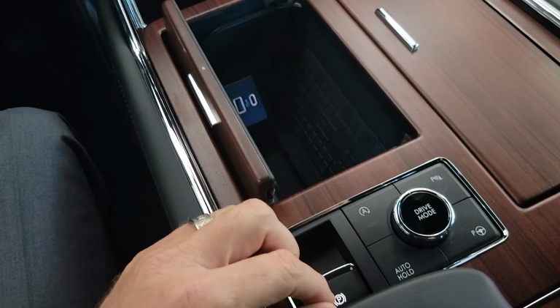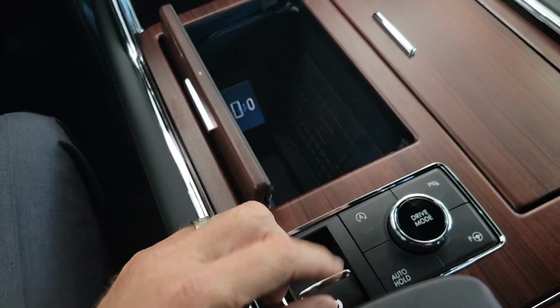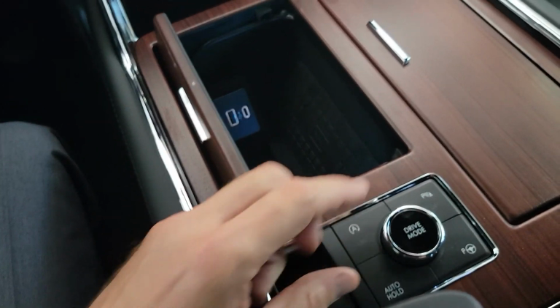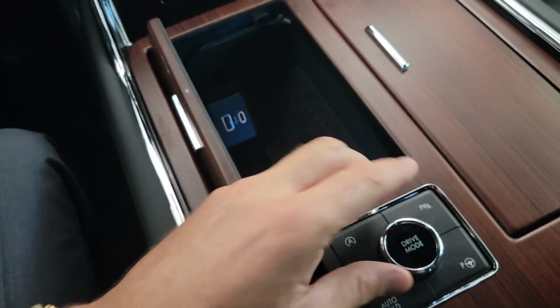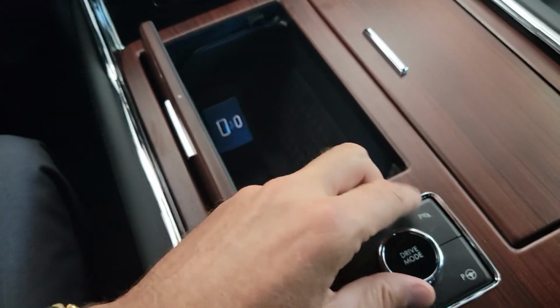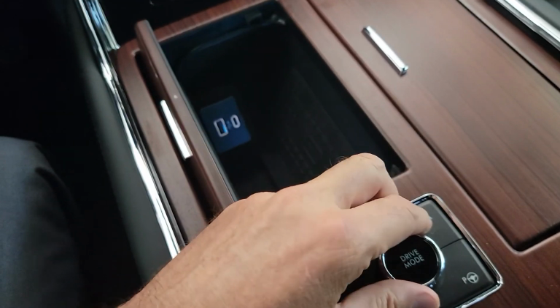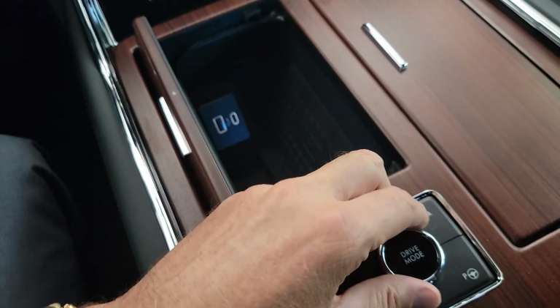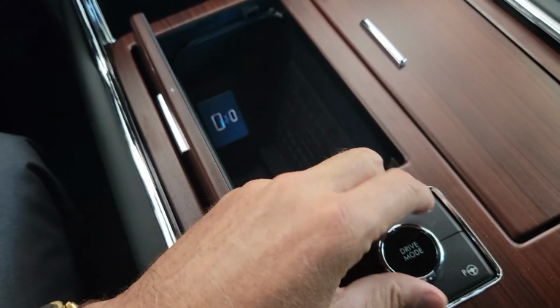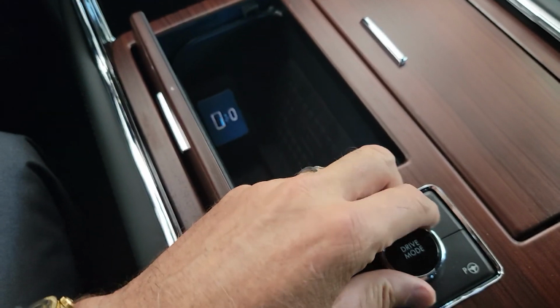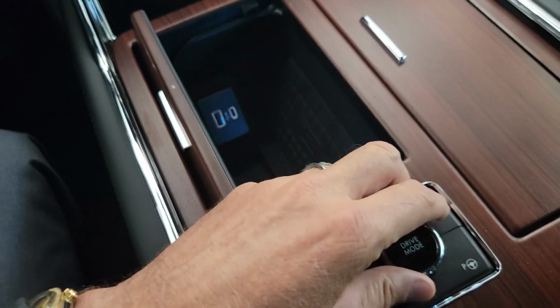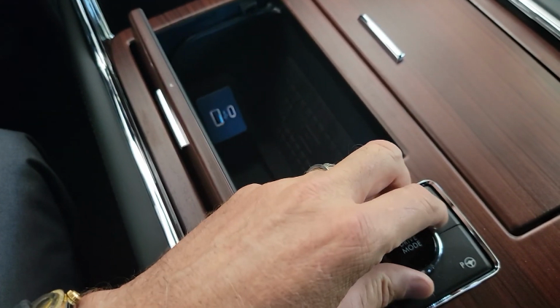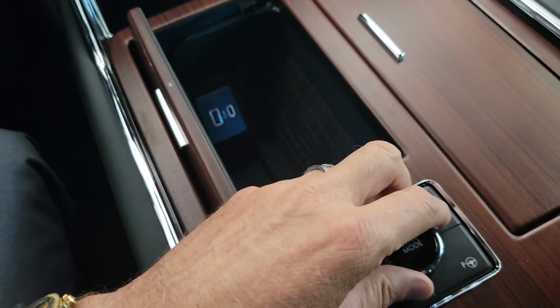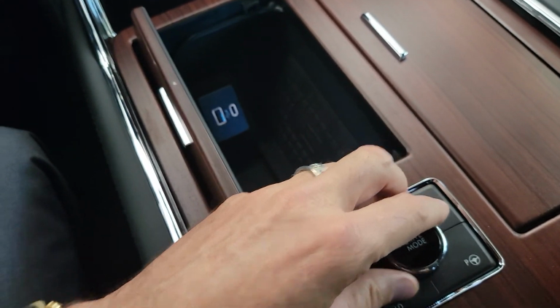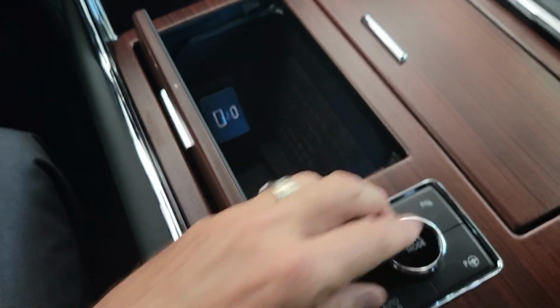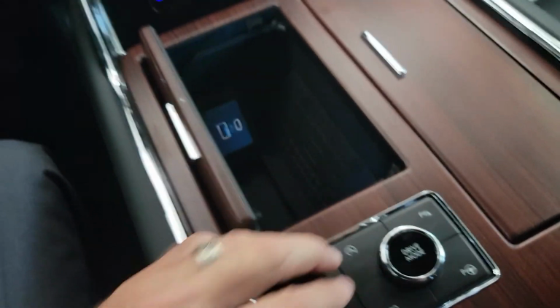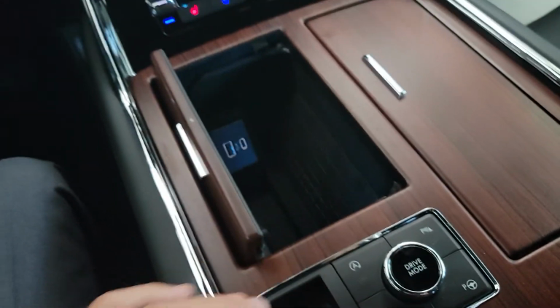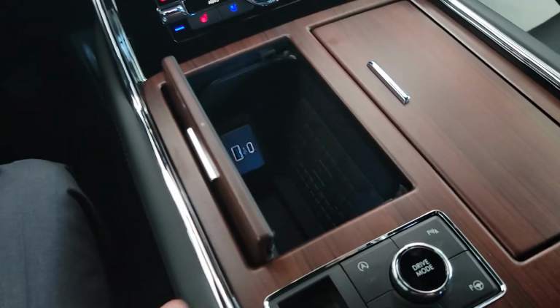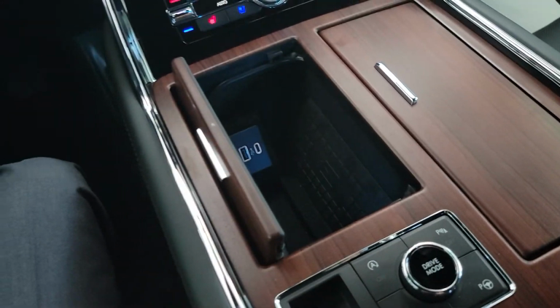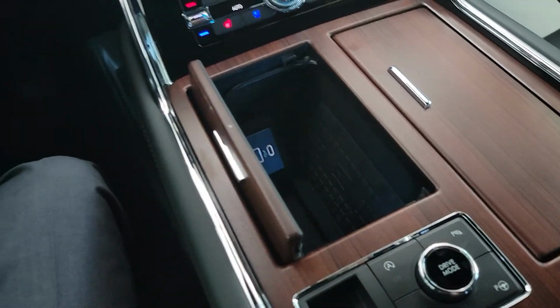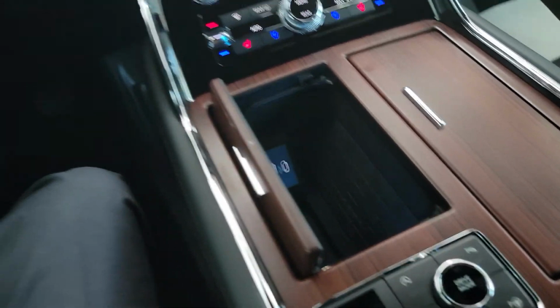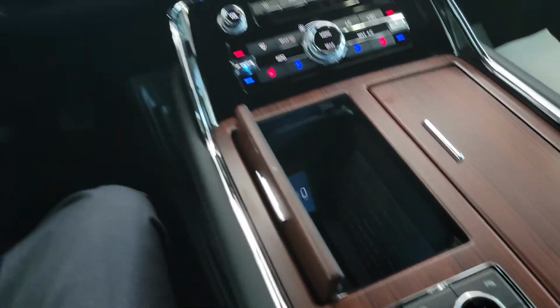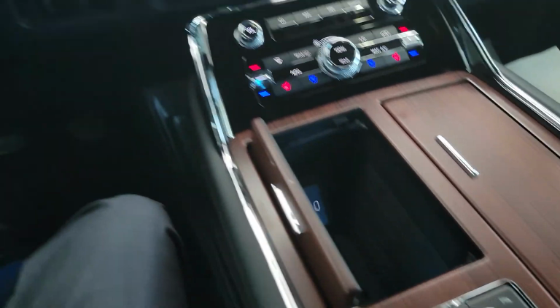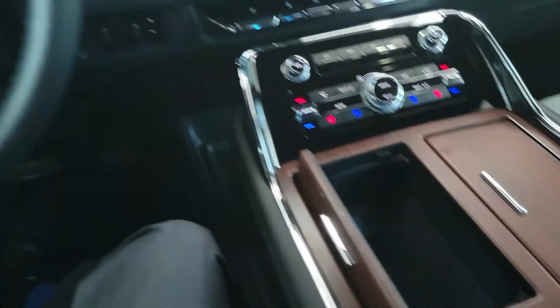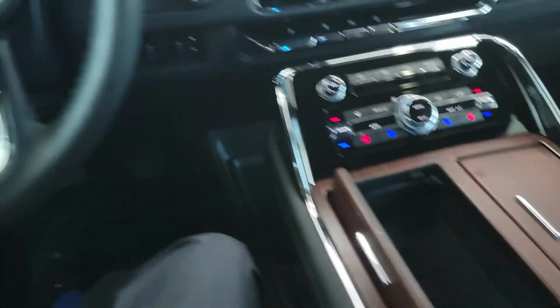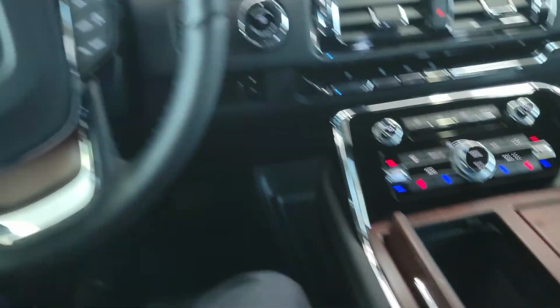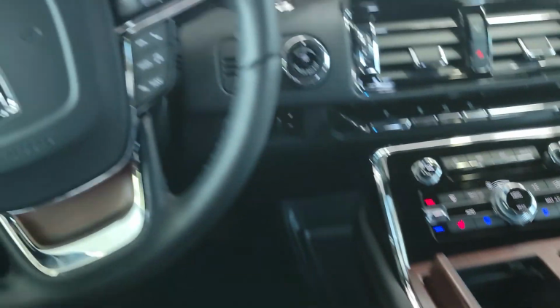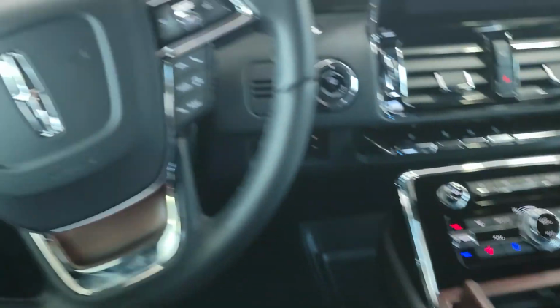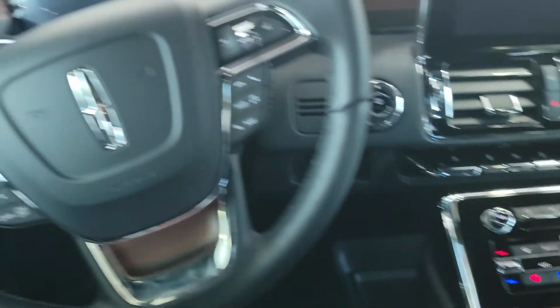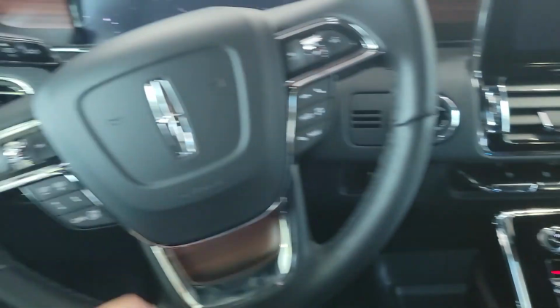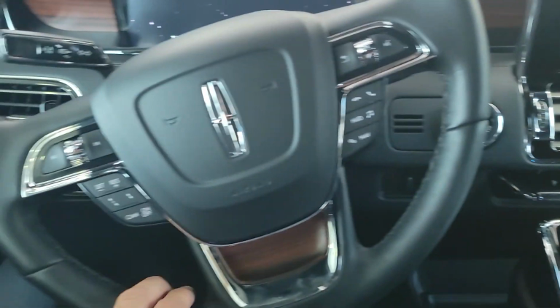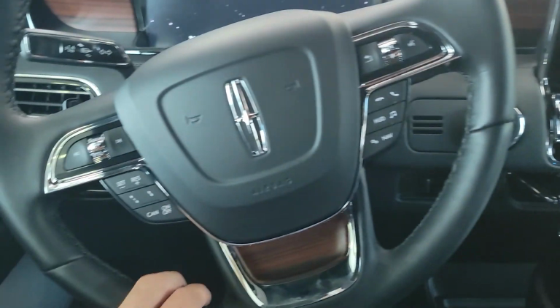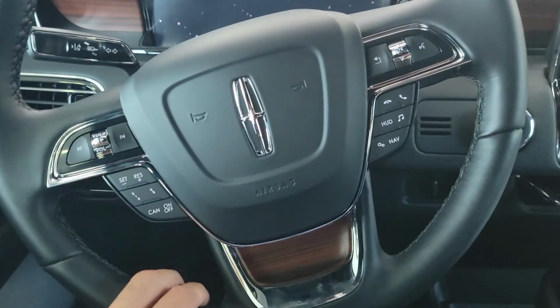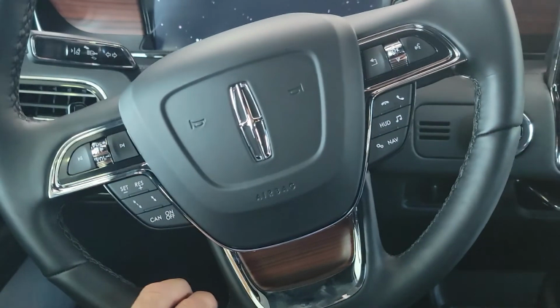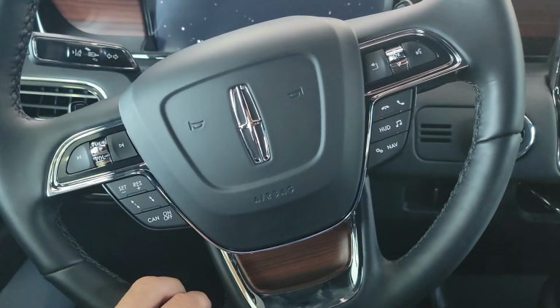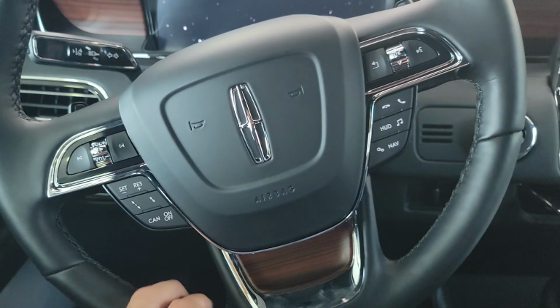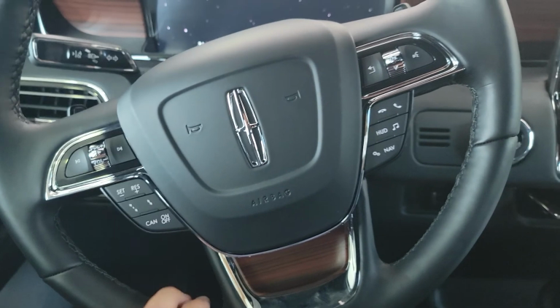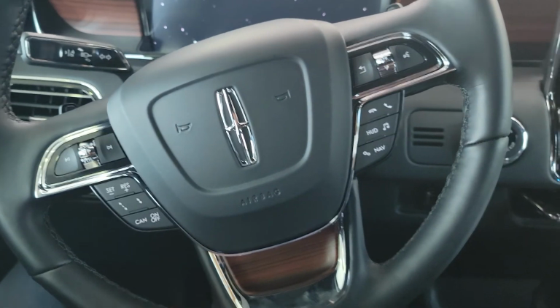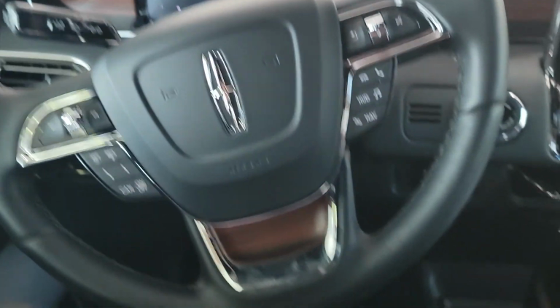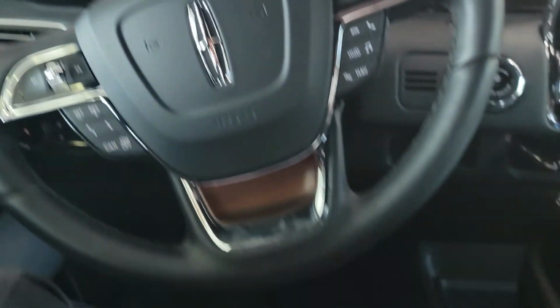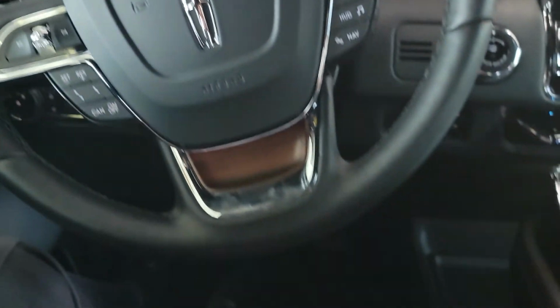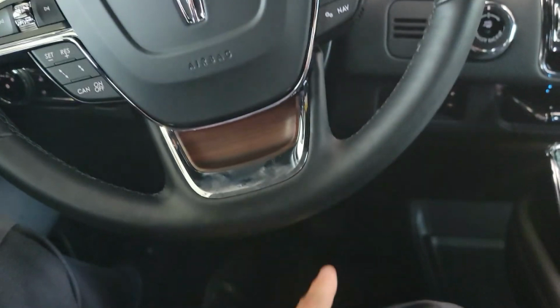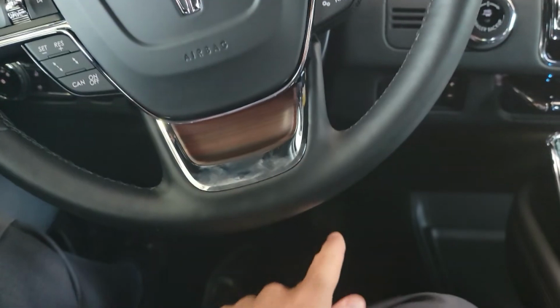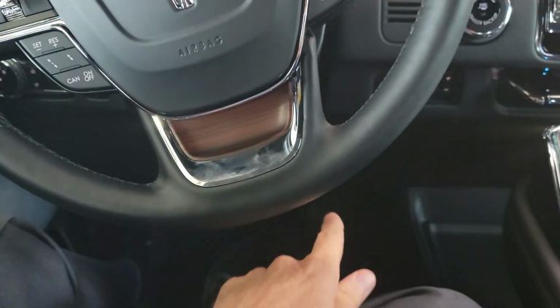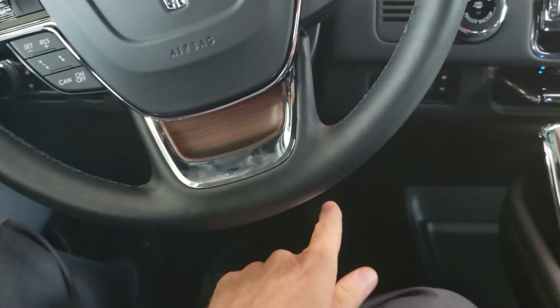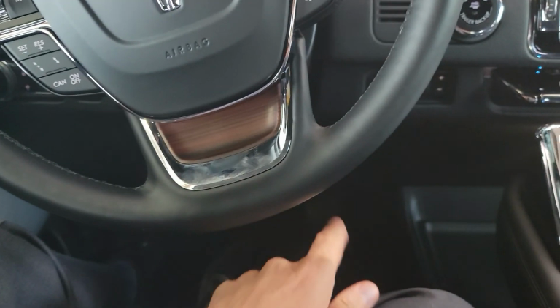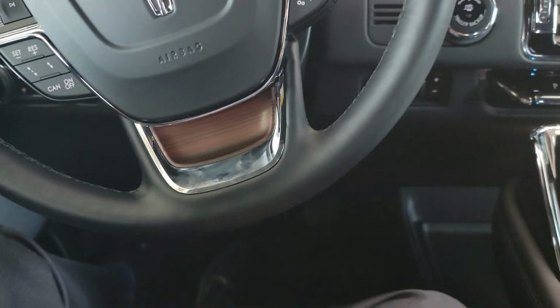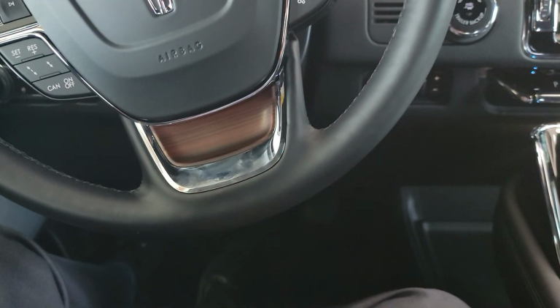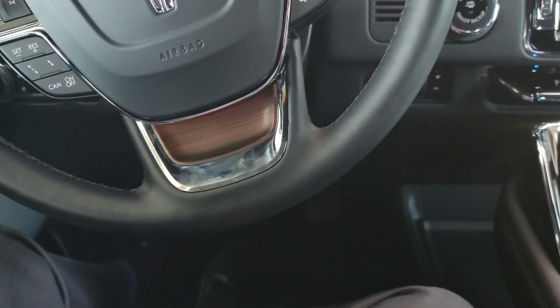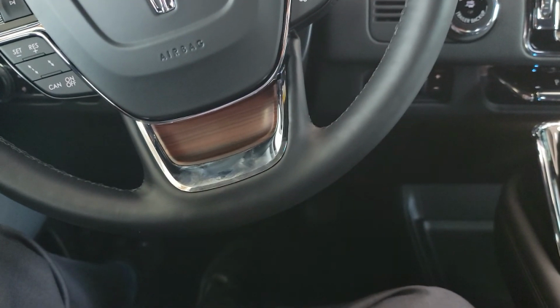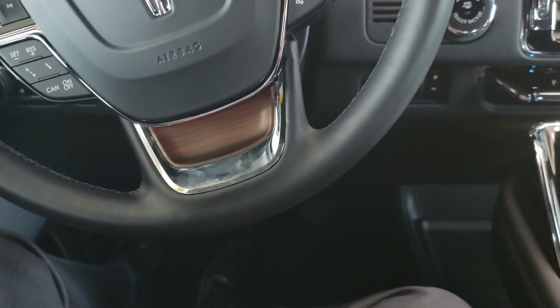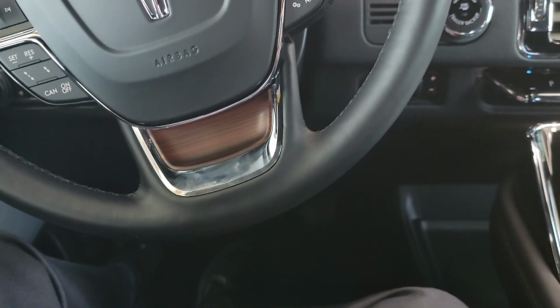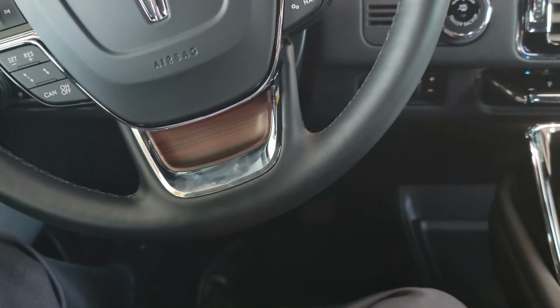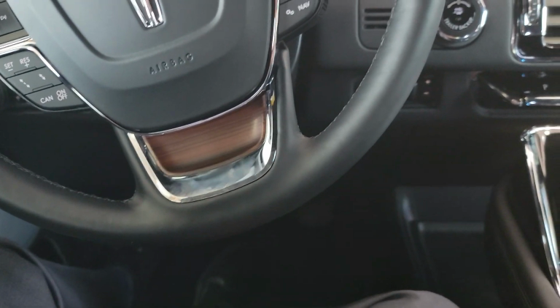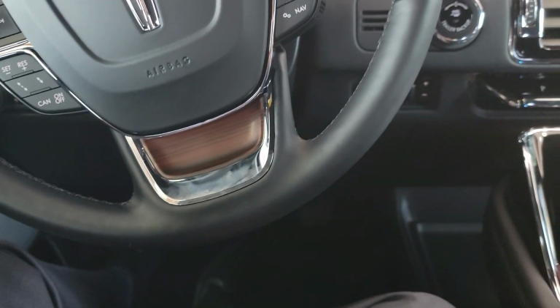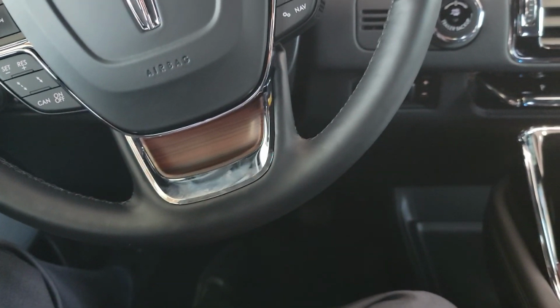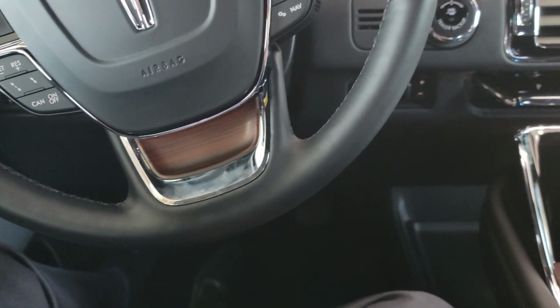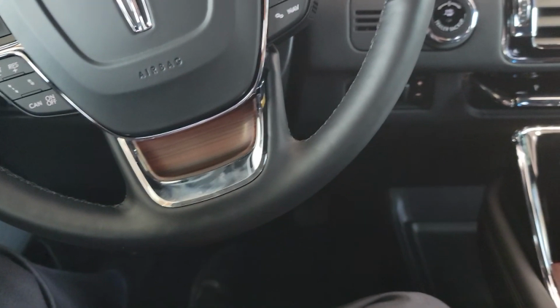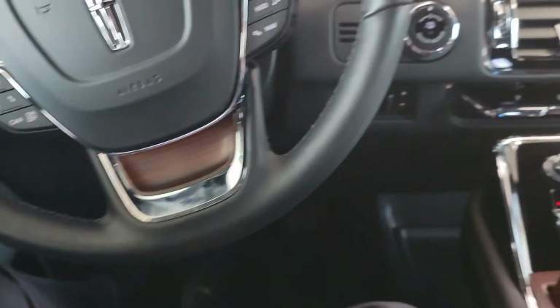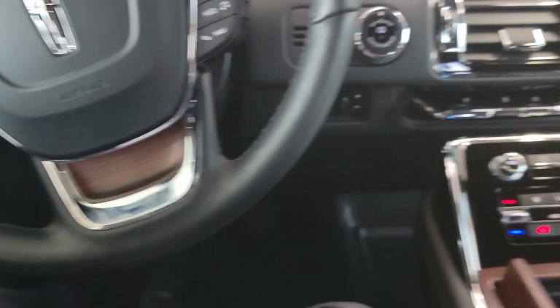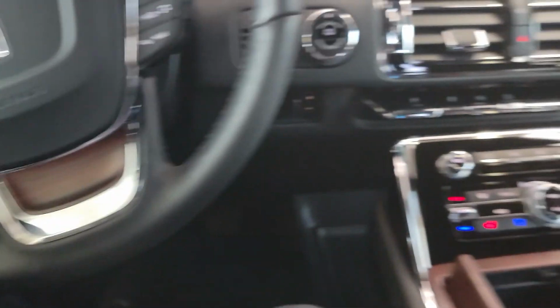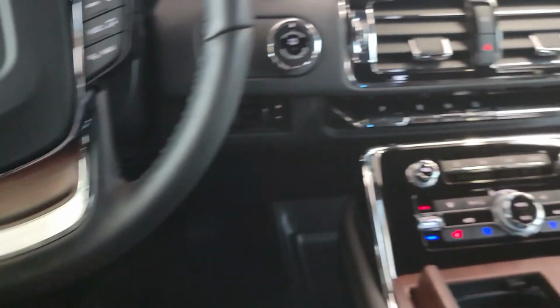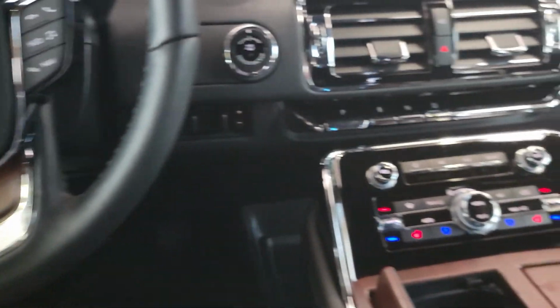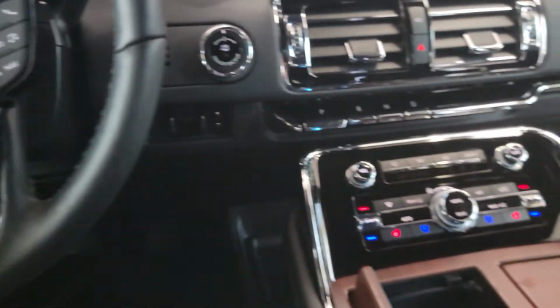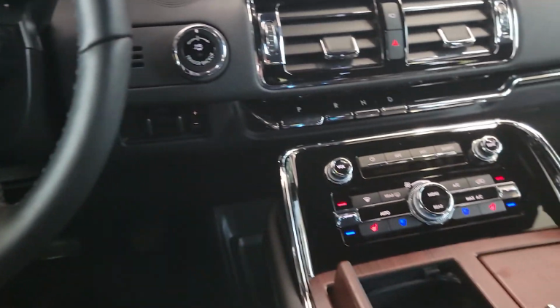The way drive modes work is you can change it to whatever drive mode you want — it changes the steering, the throttle response, and the suspension.